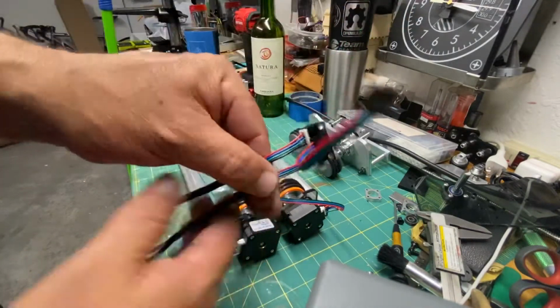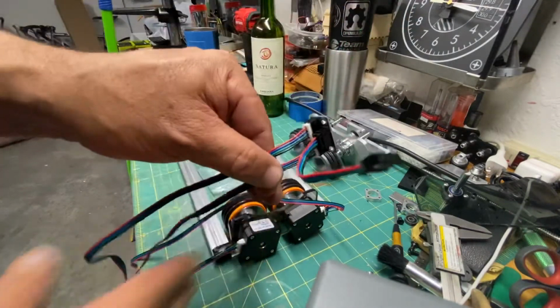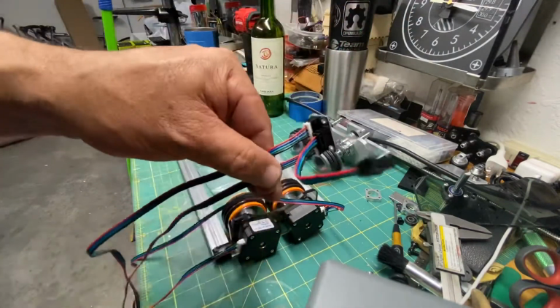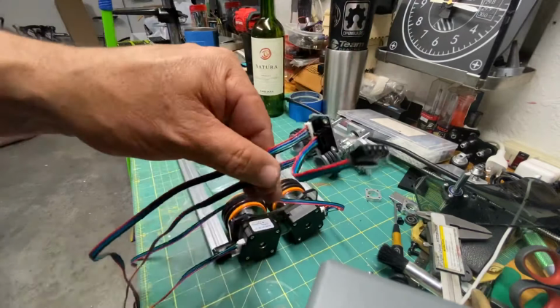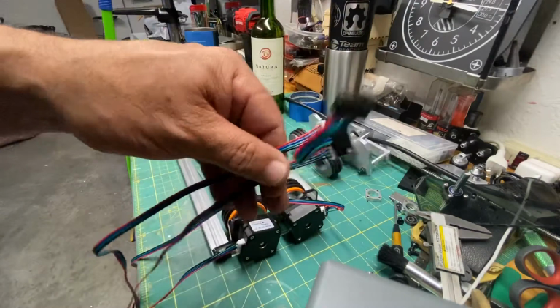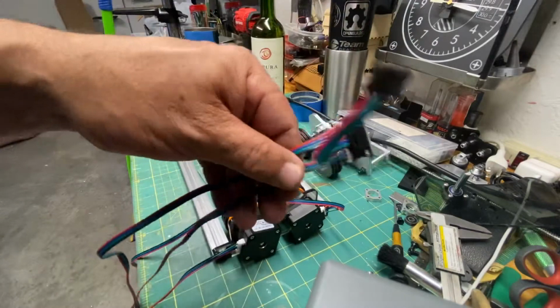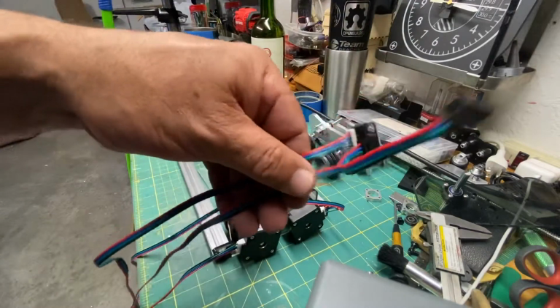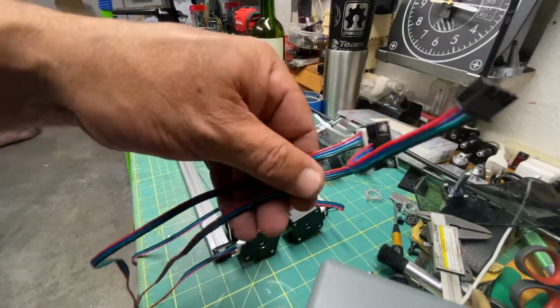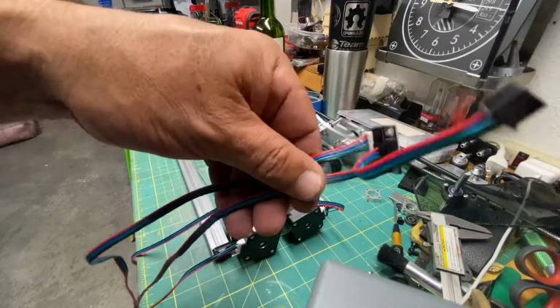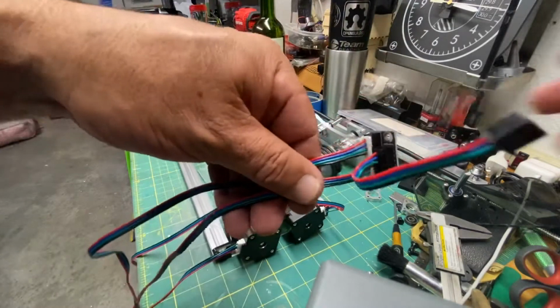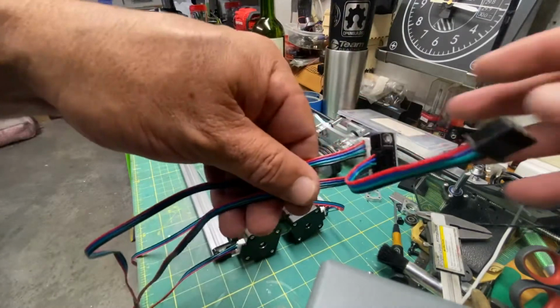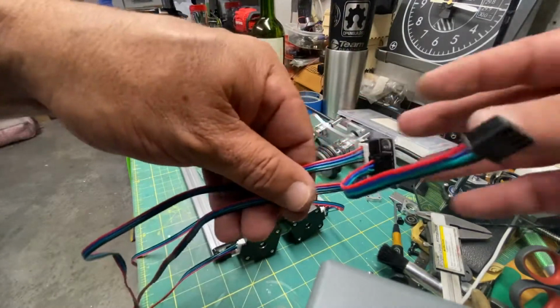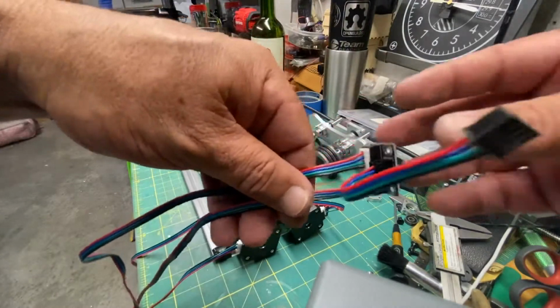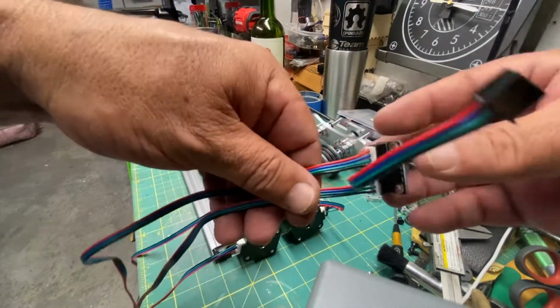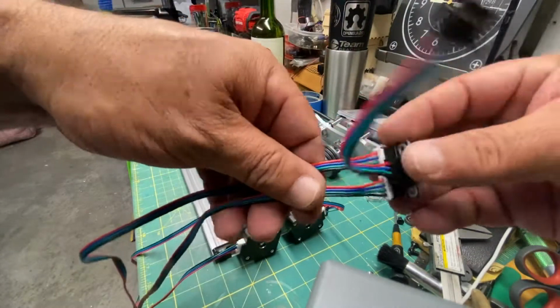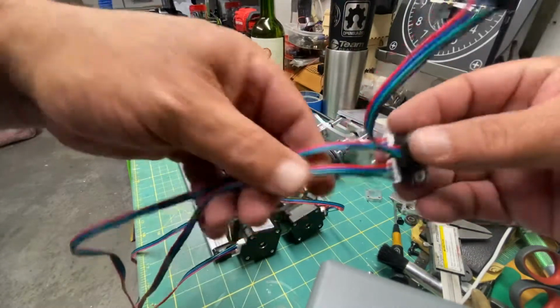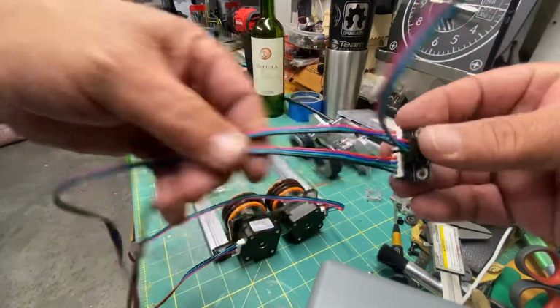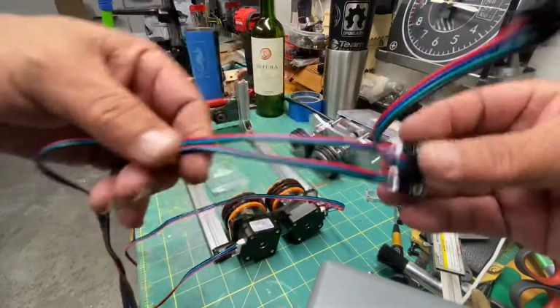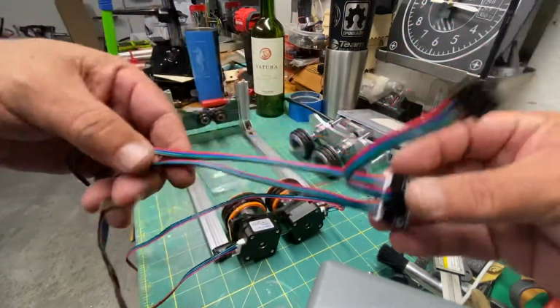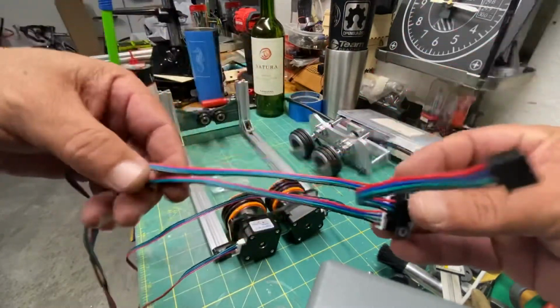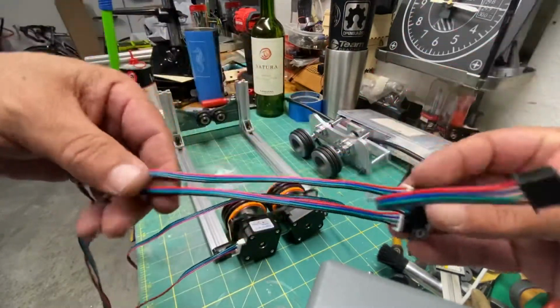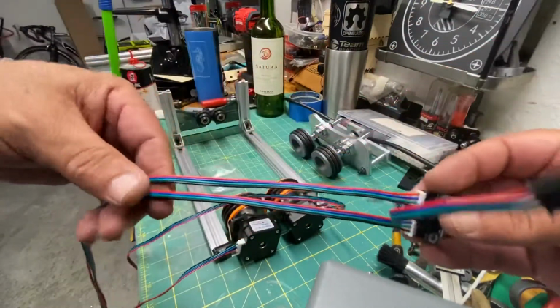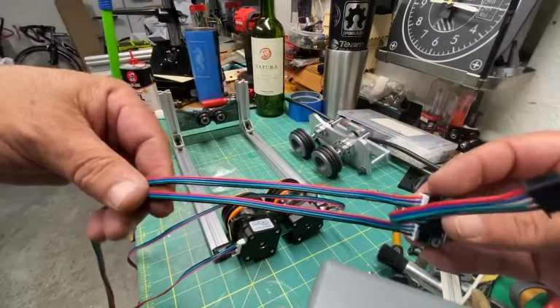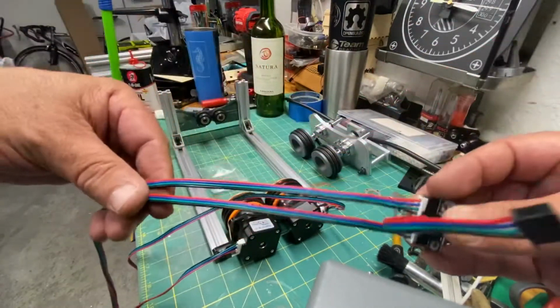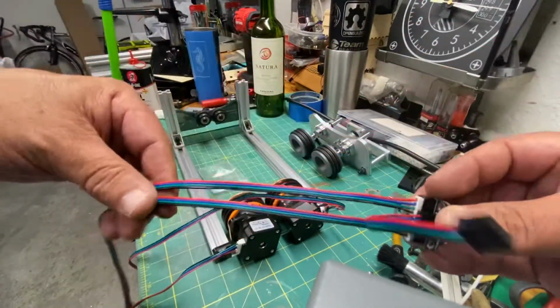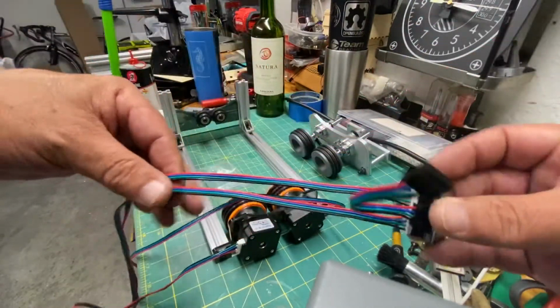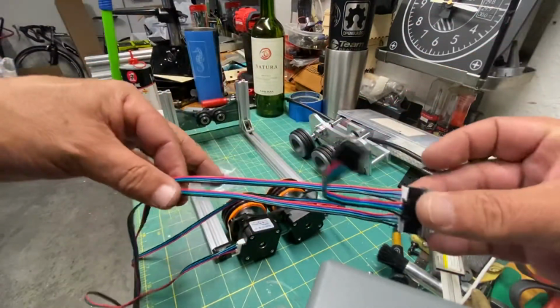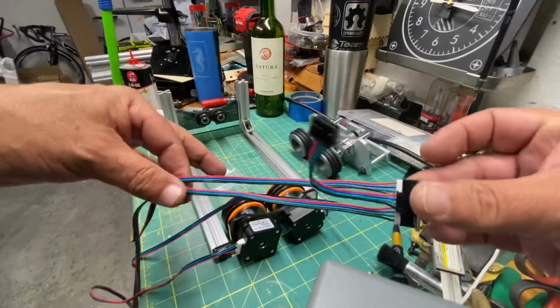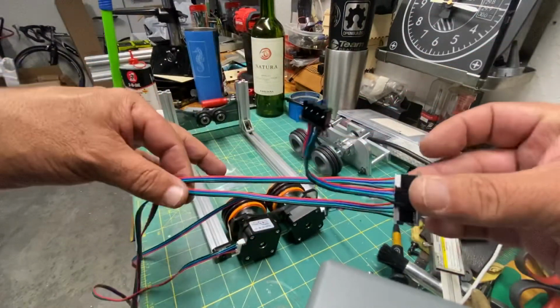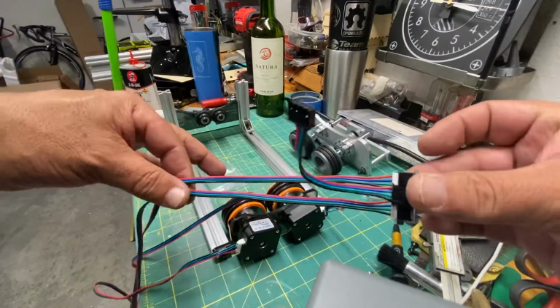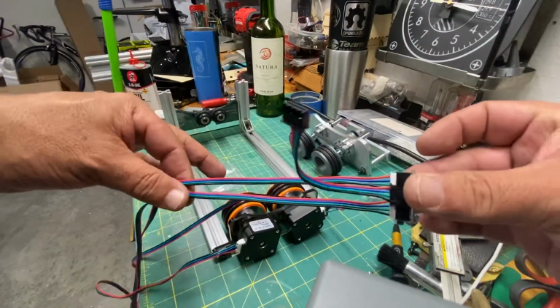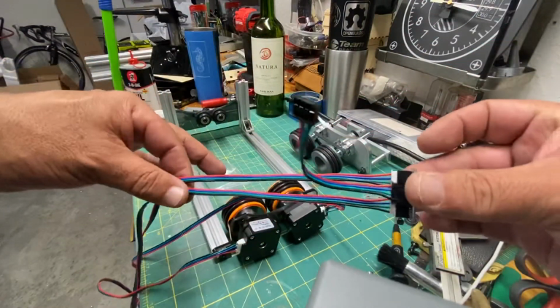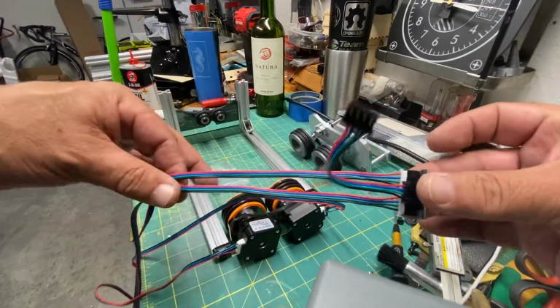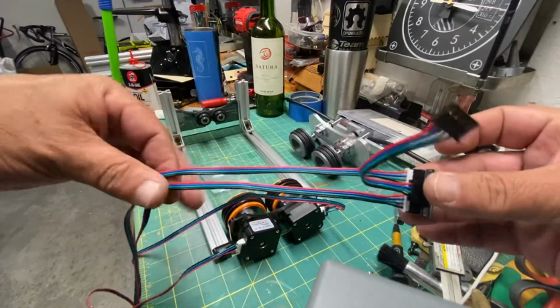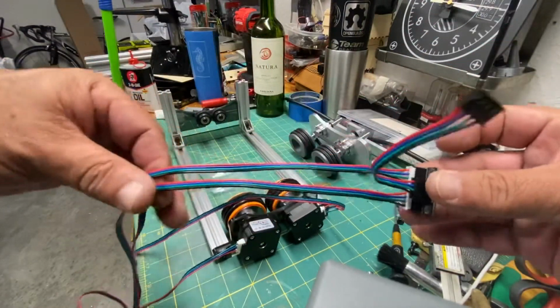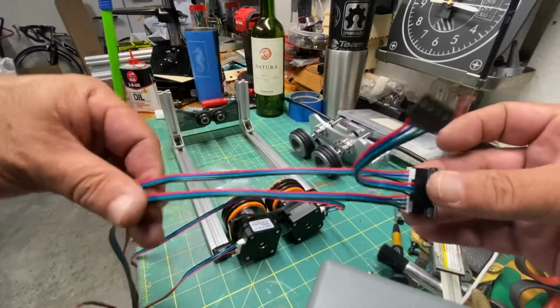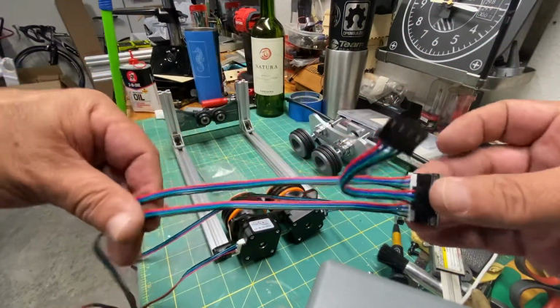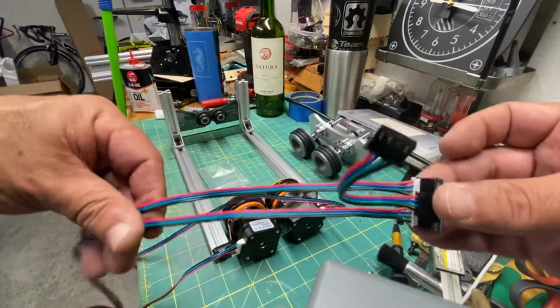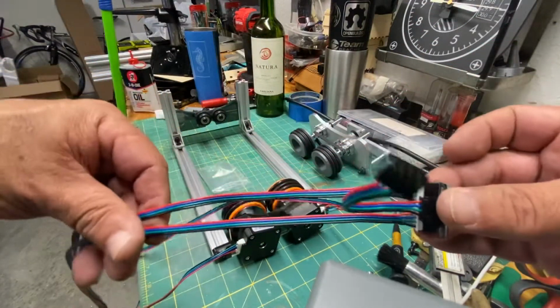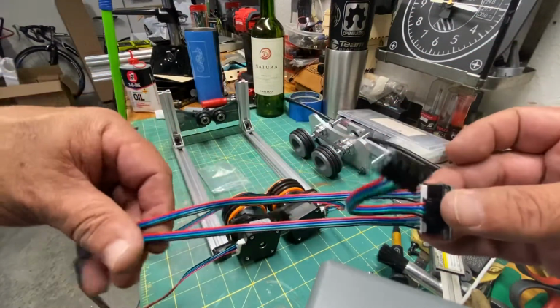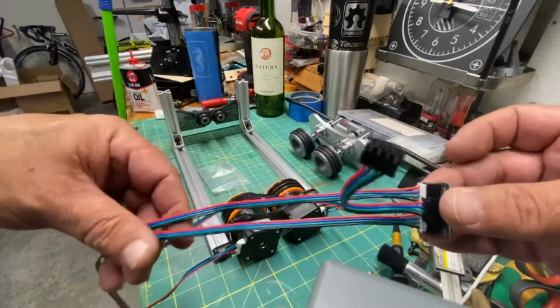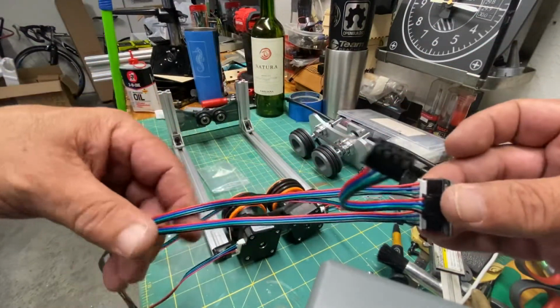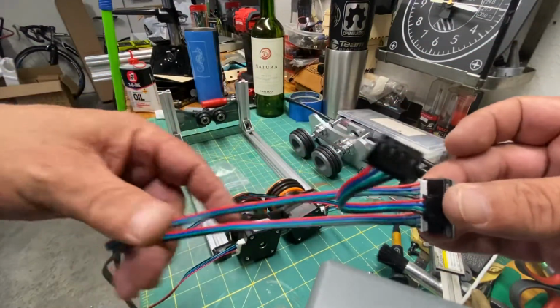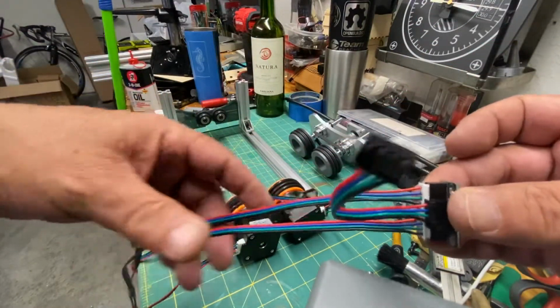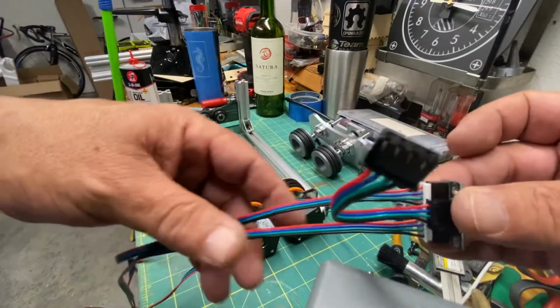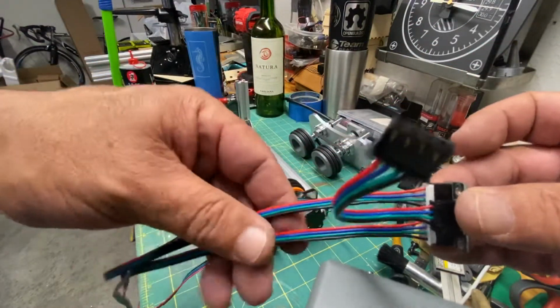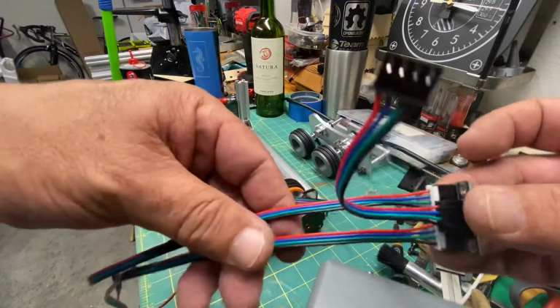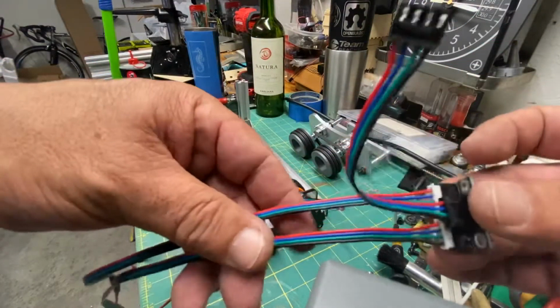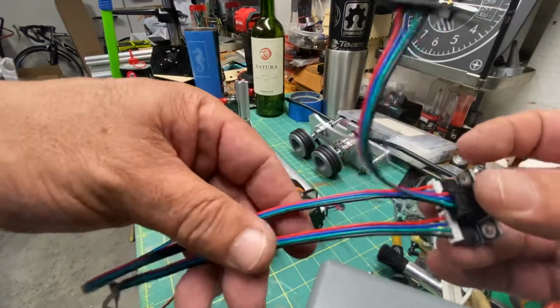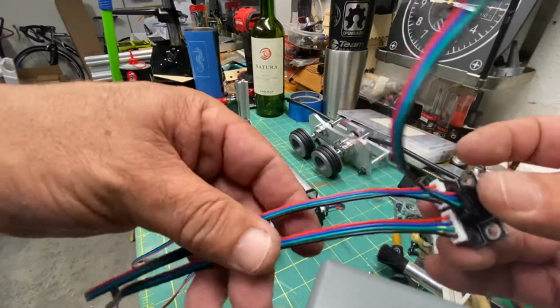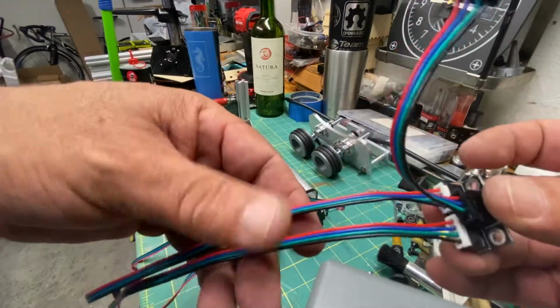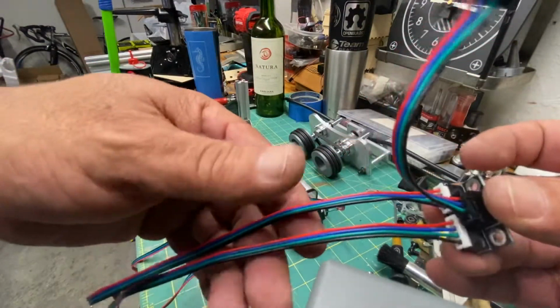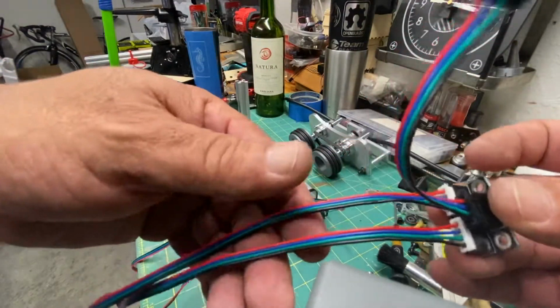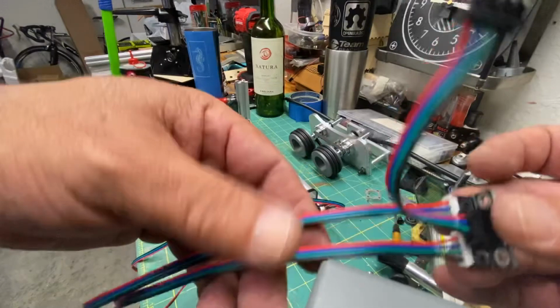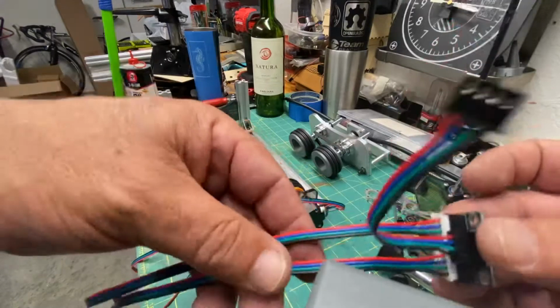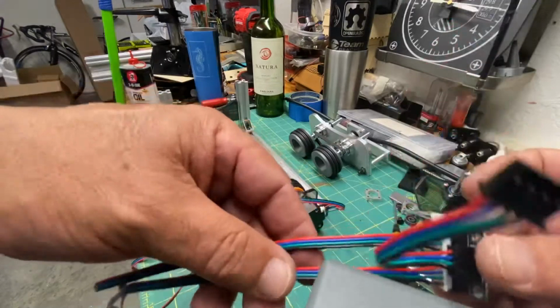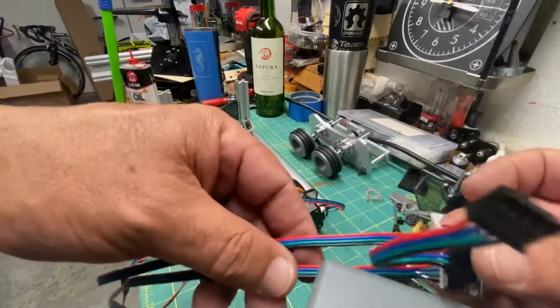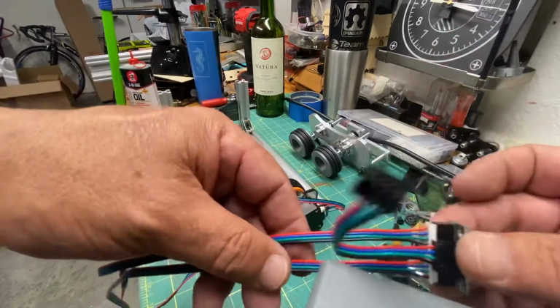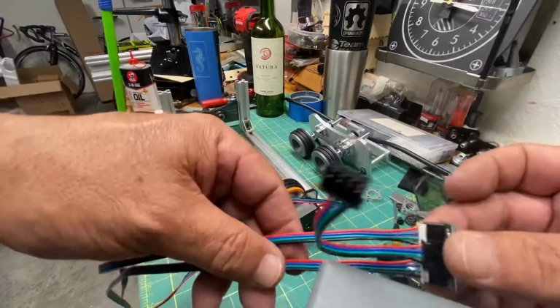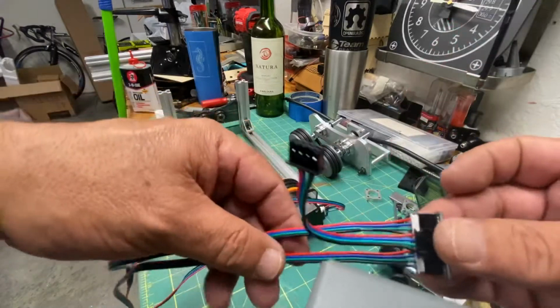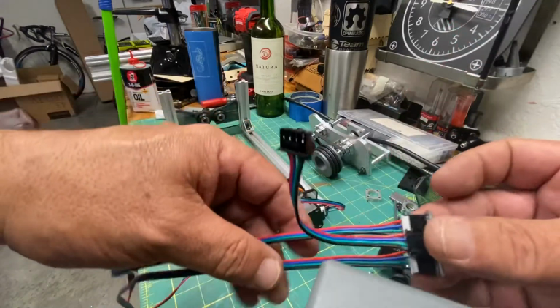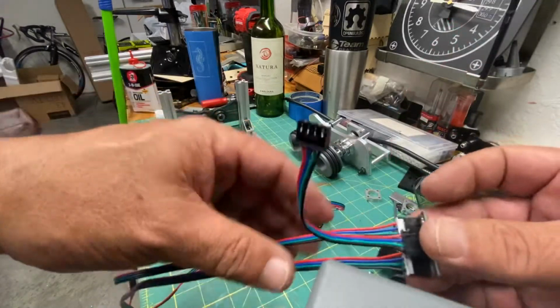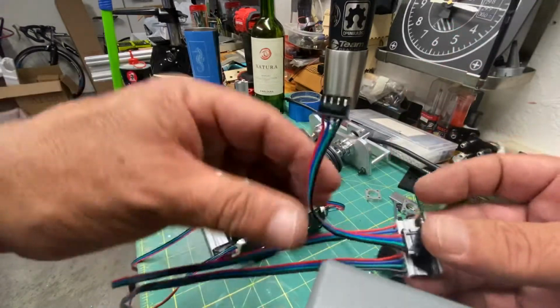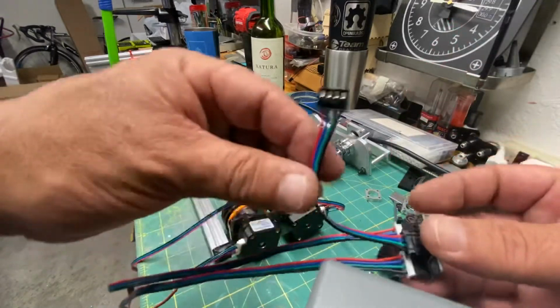So guys, this is it. This is all you need to connect the dual stepper motor rotary device.